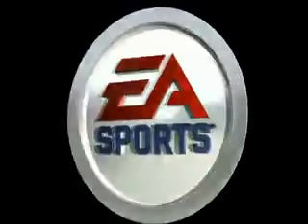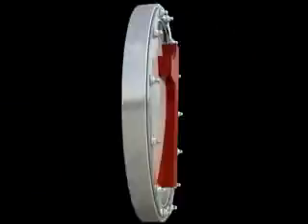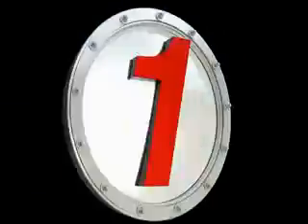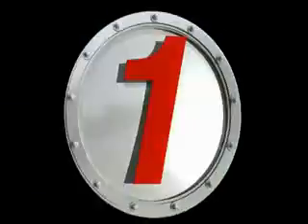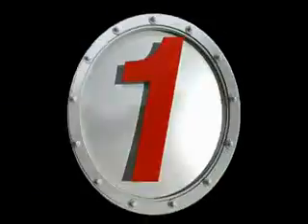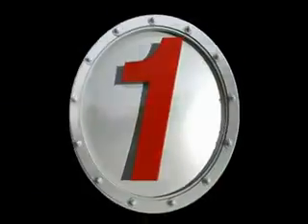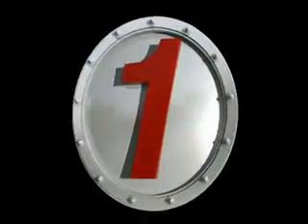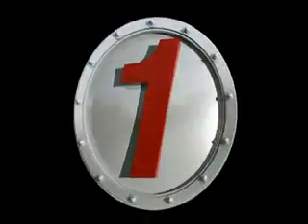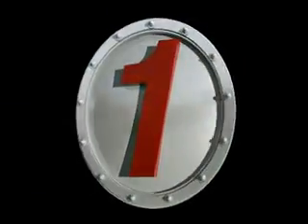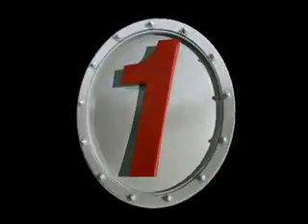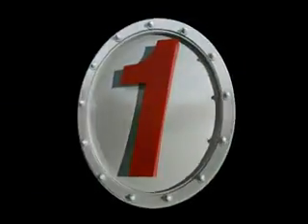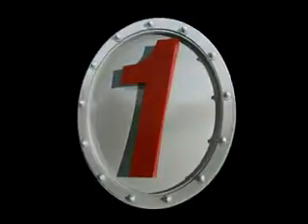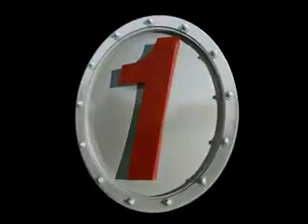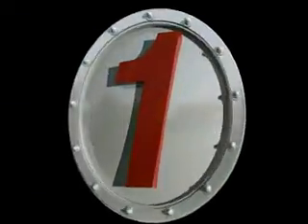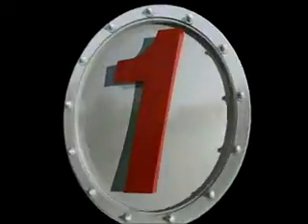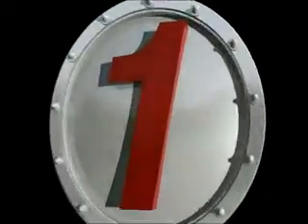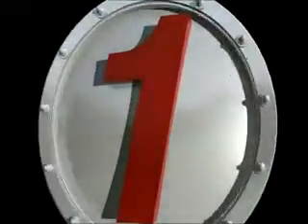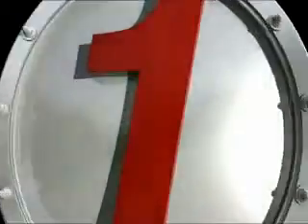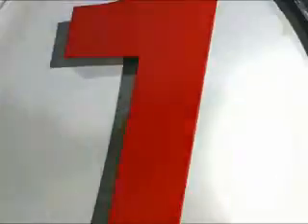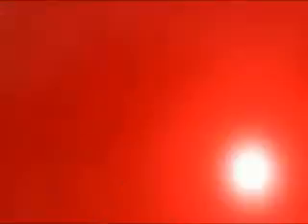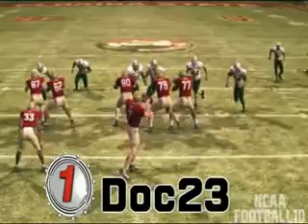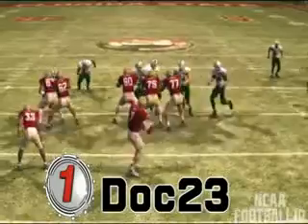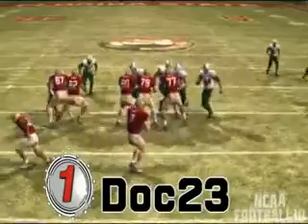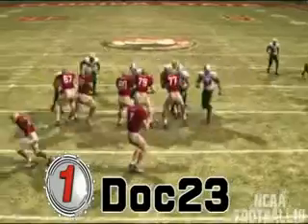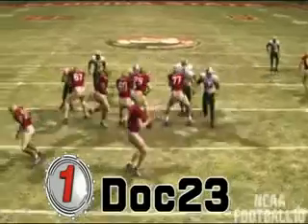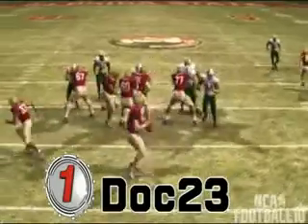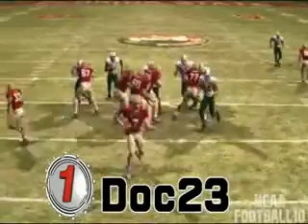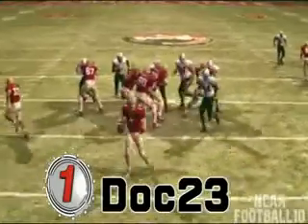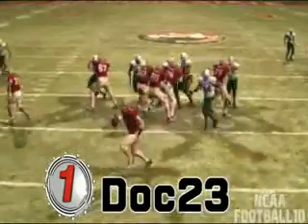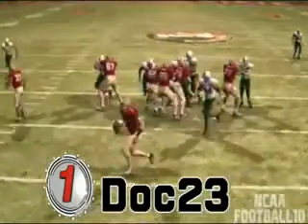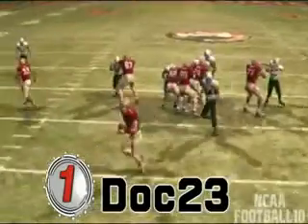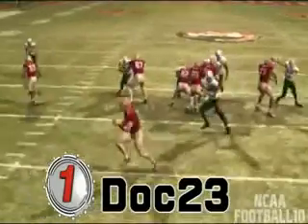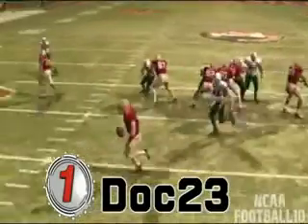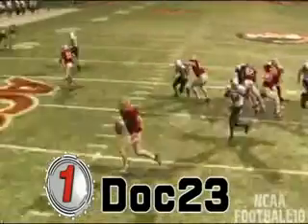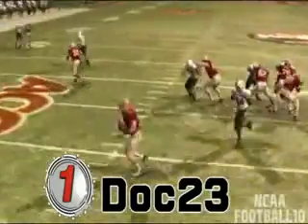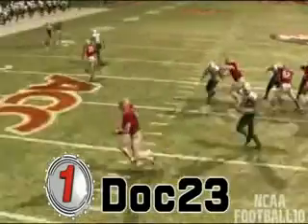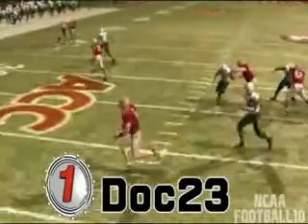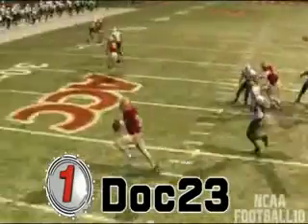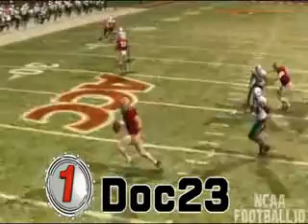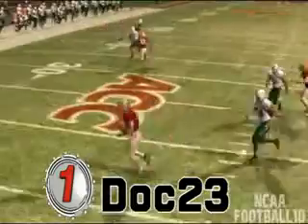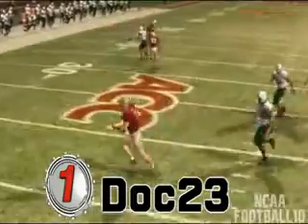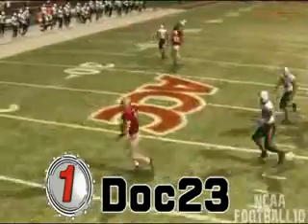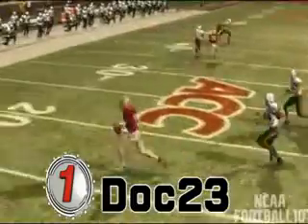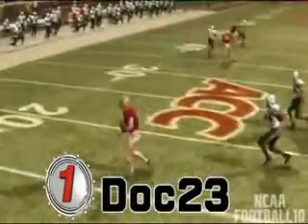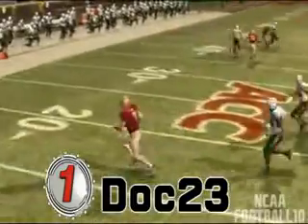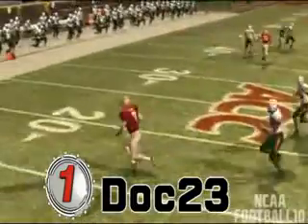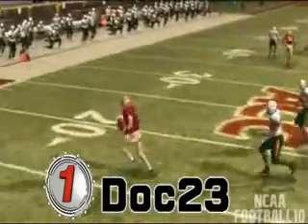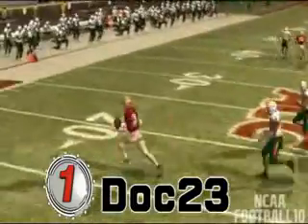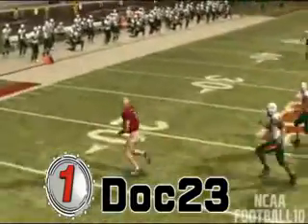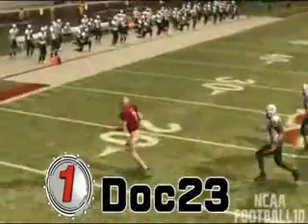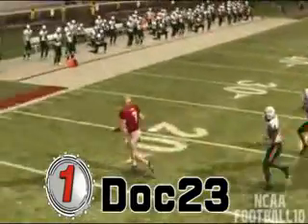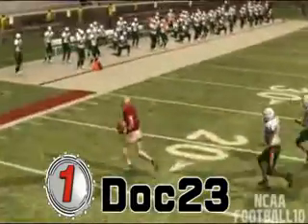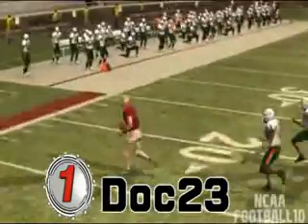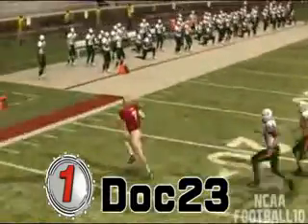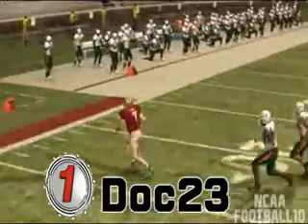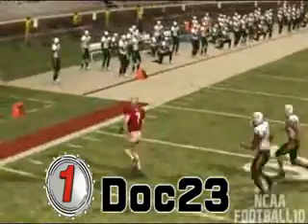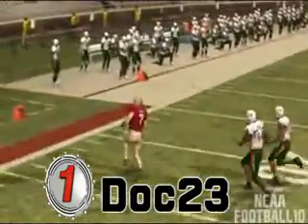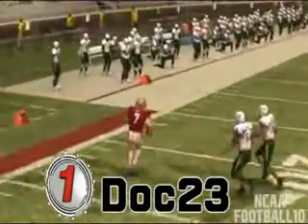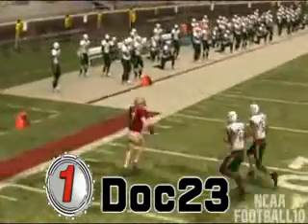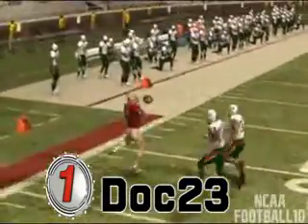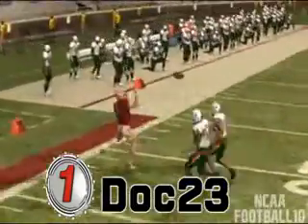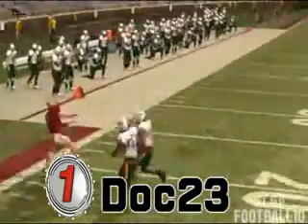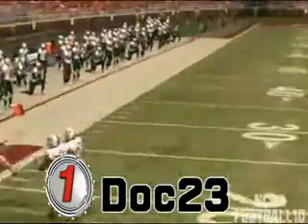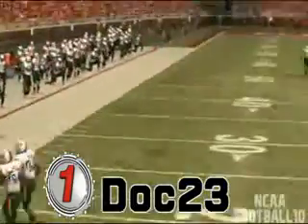Number 1. Number 1. Here it is. Doc 23 for this week — he's the man. FSU vs. Miami.